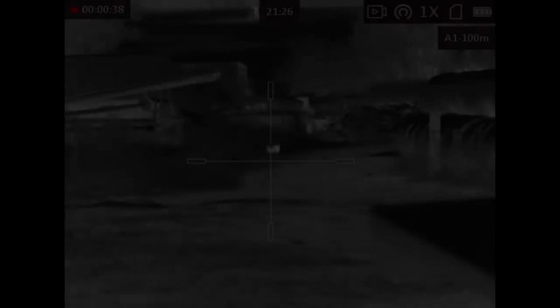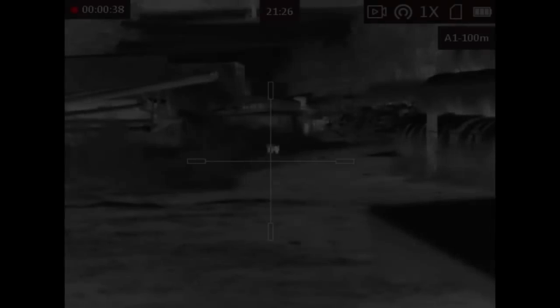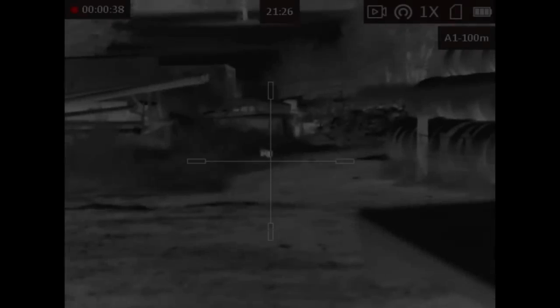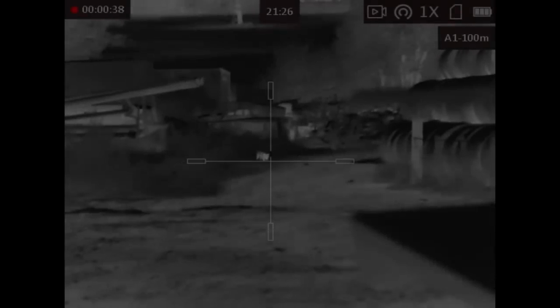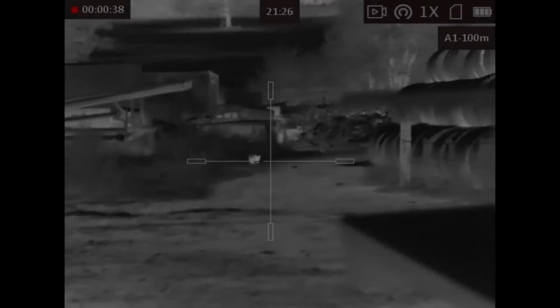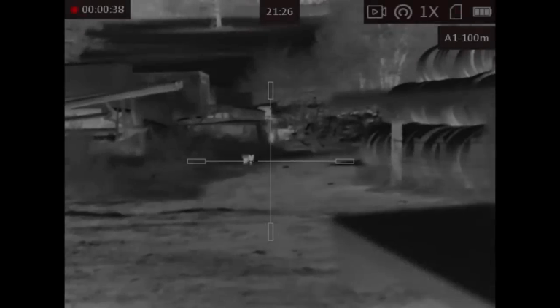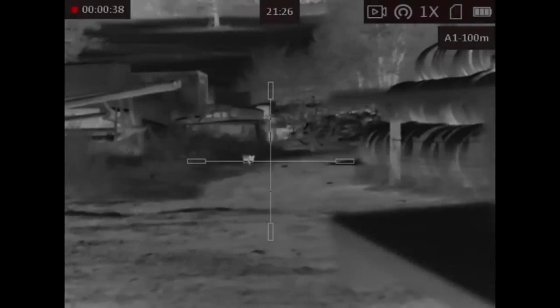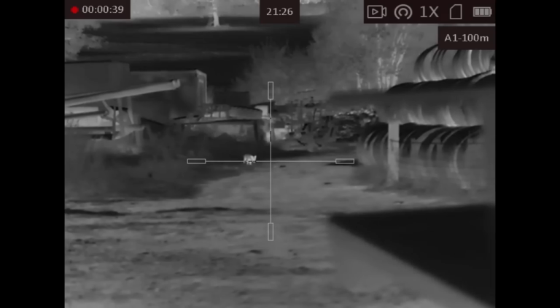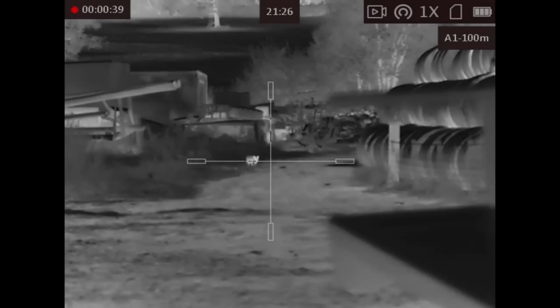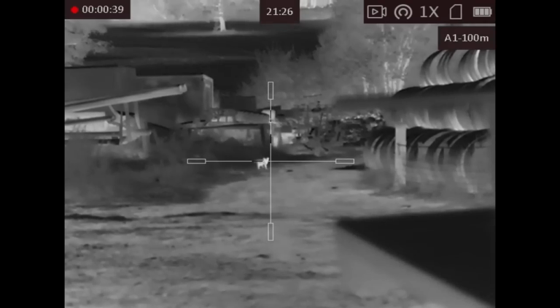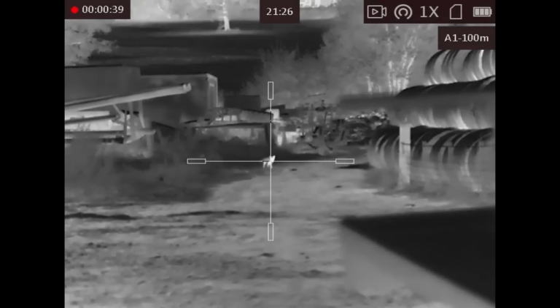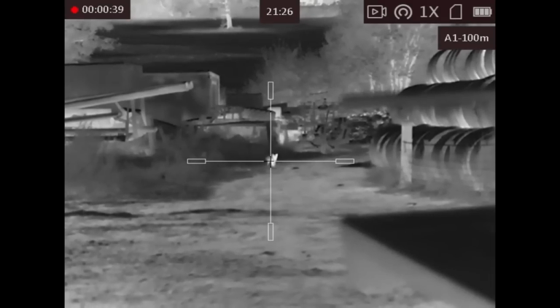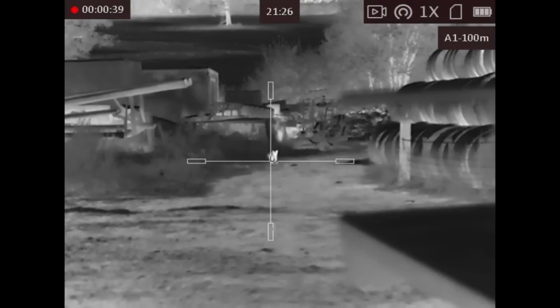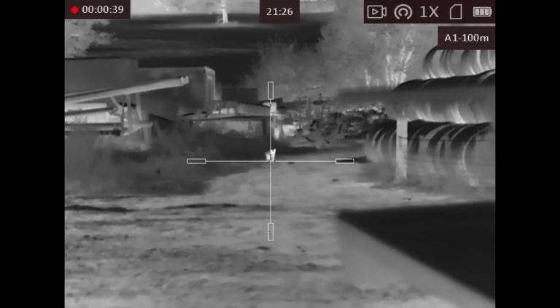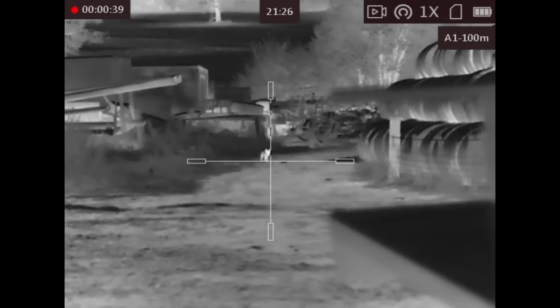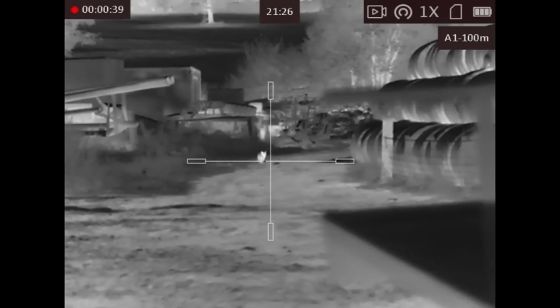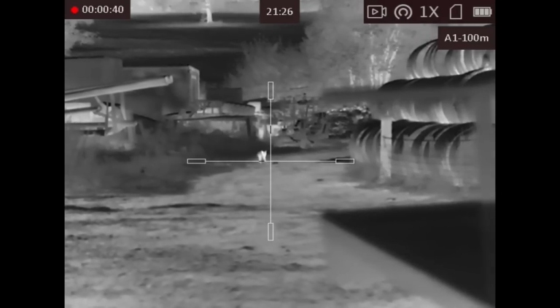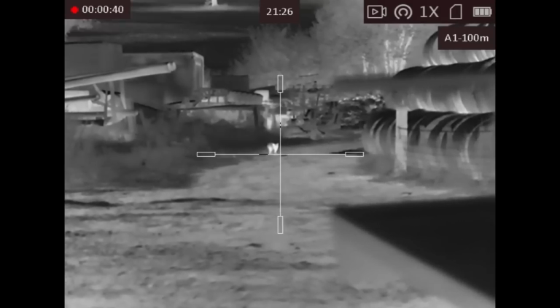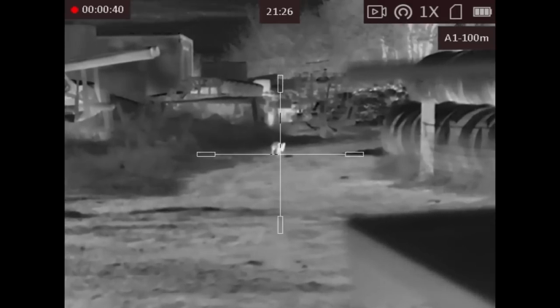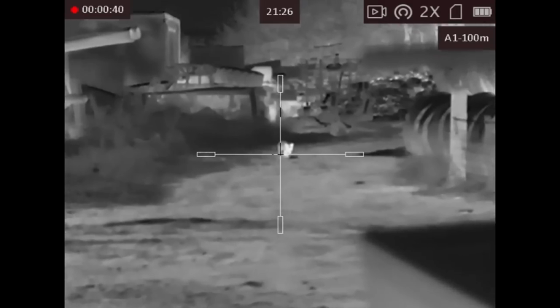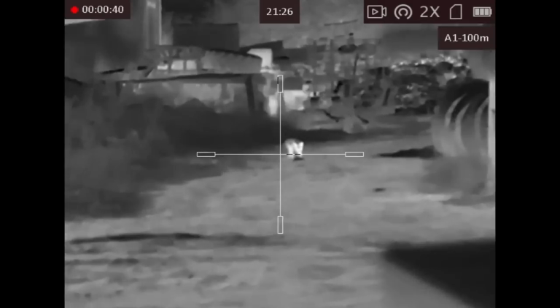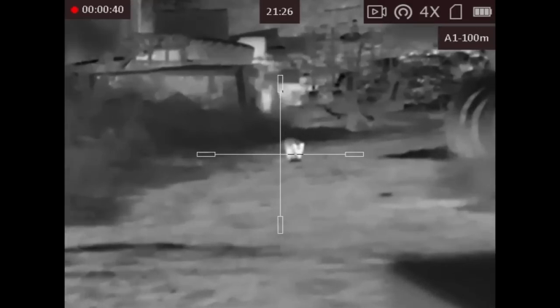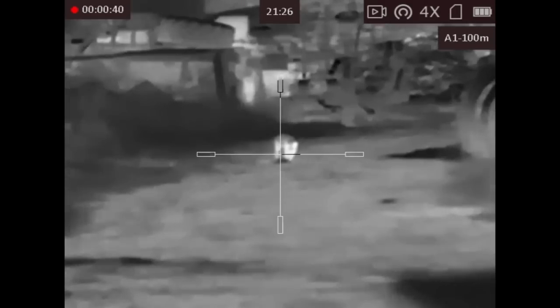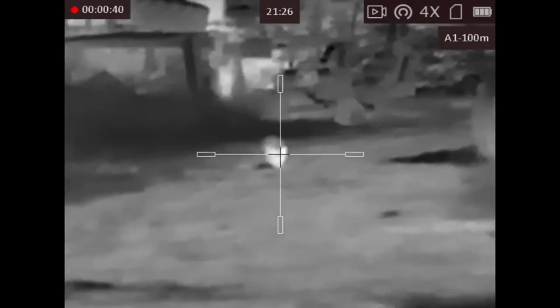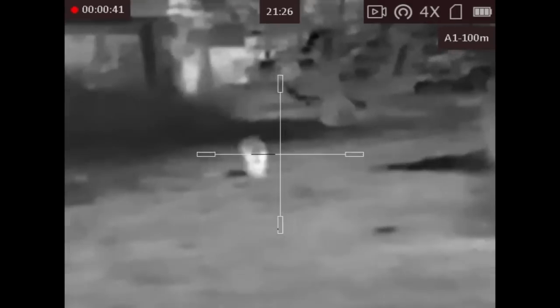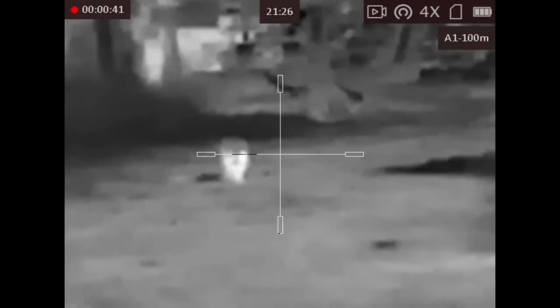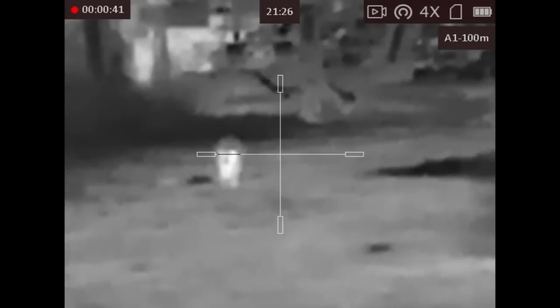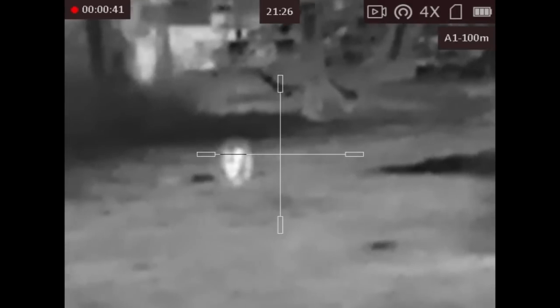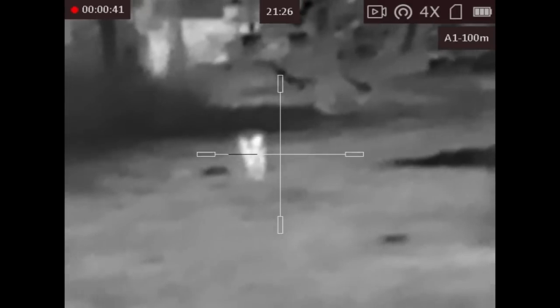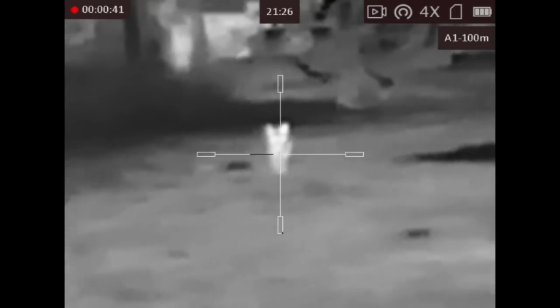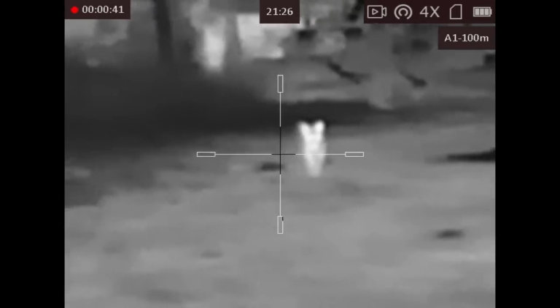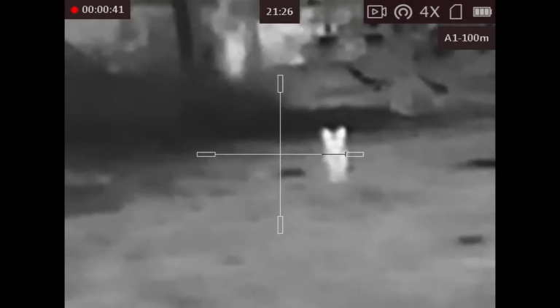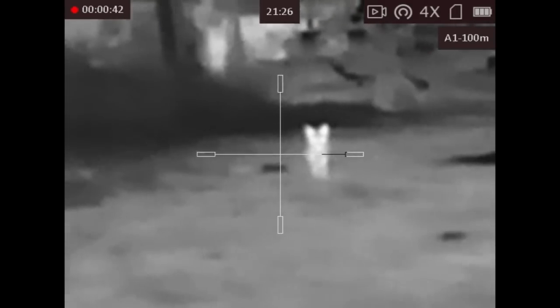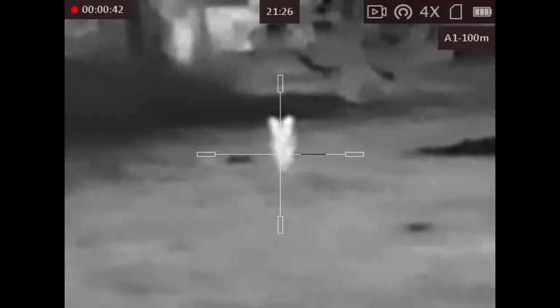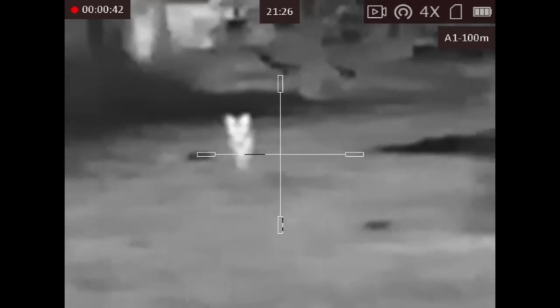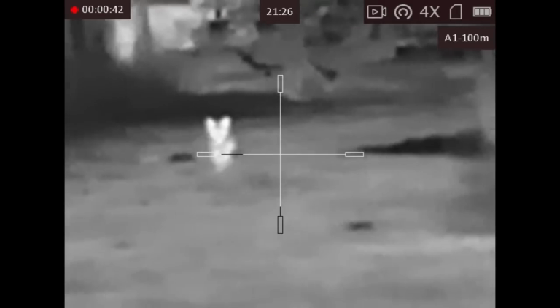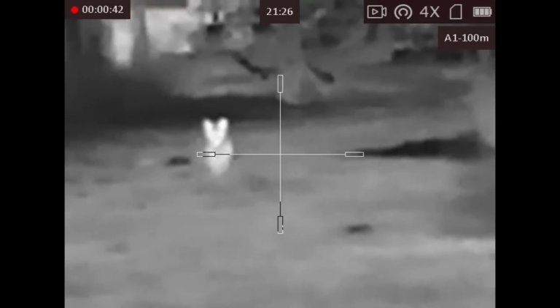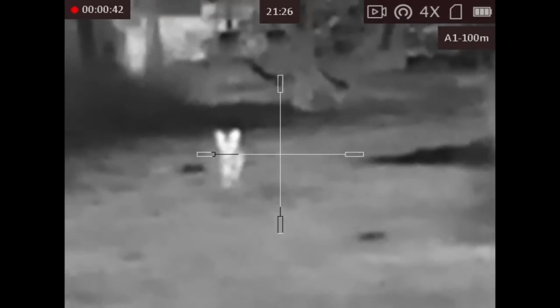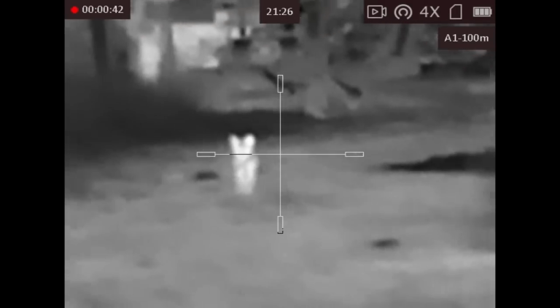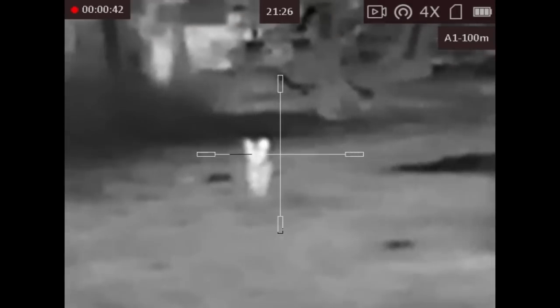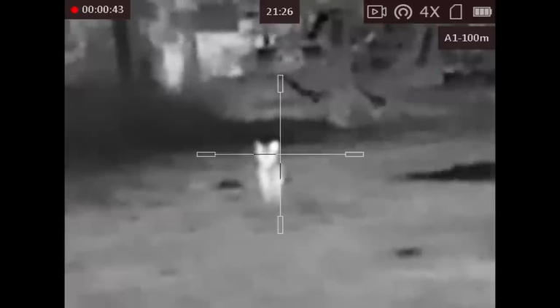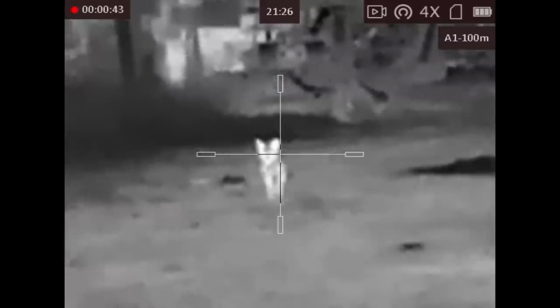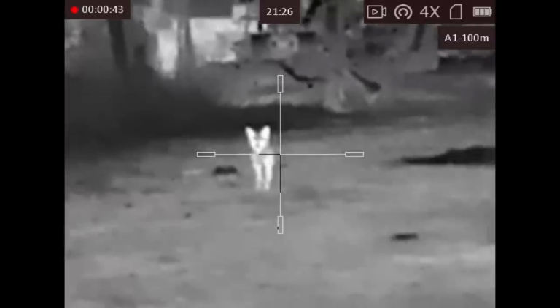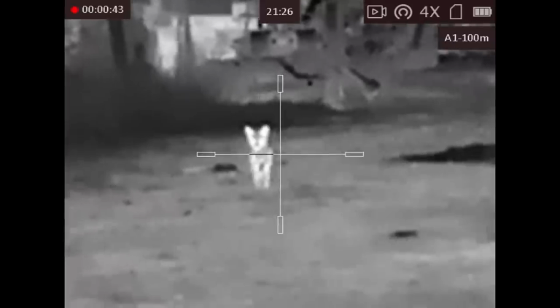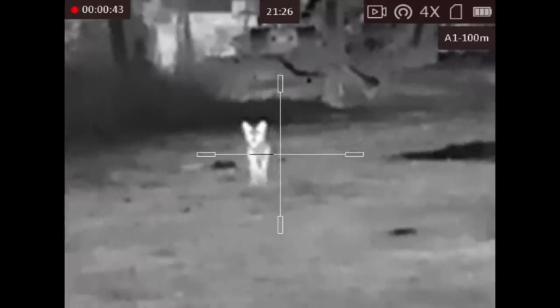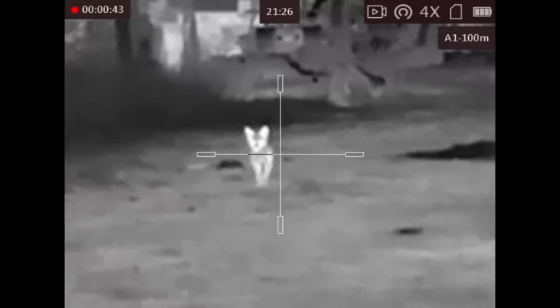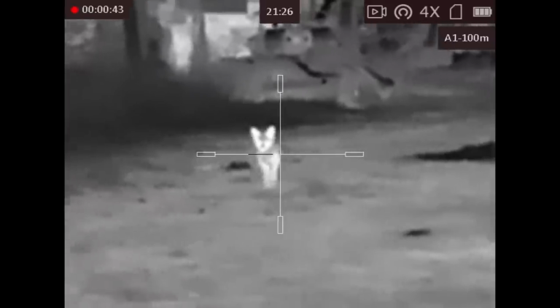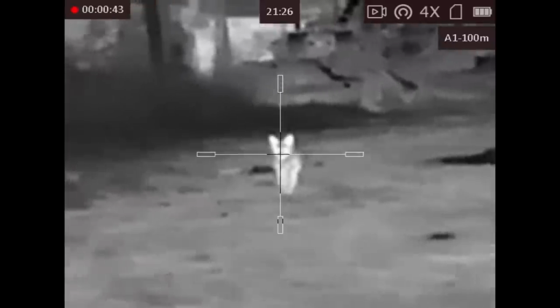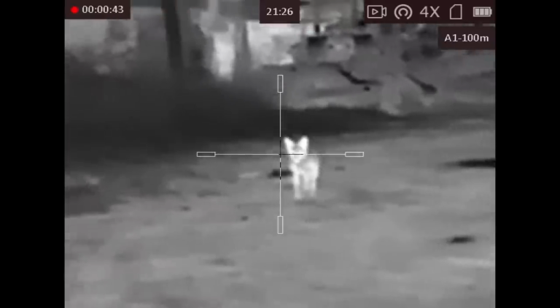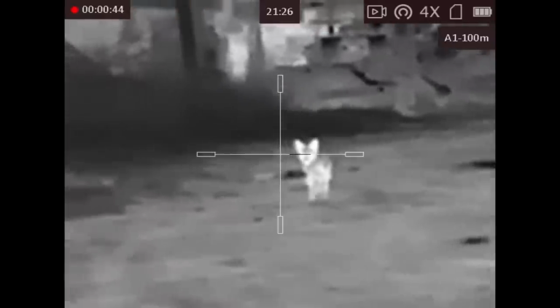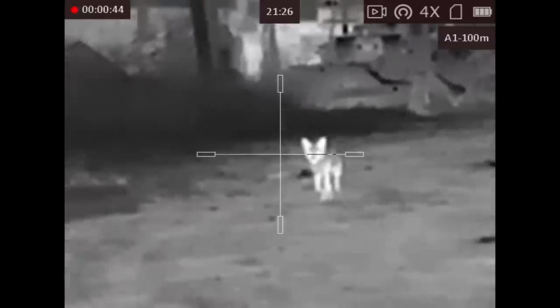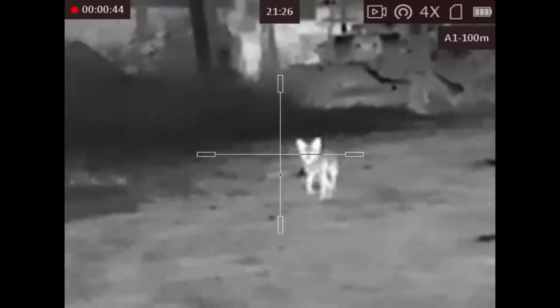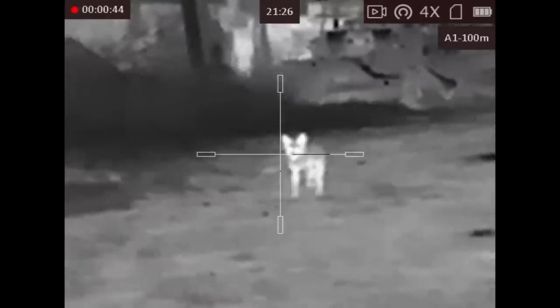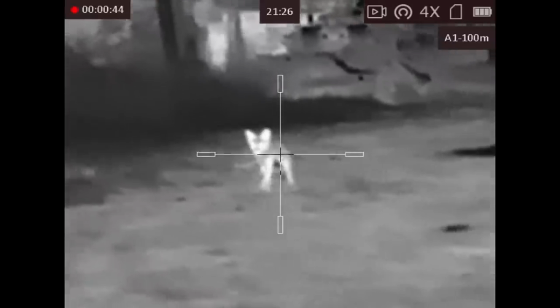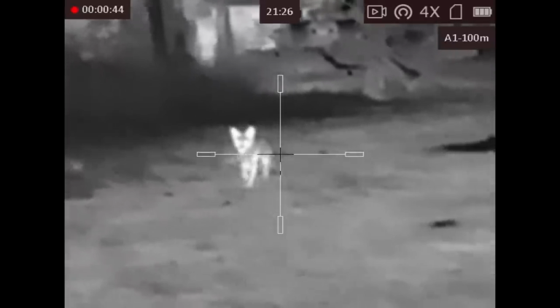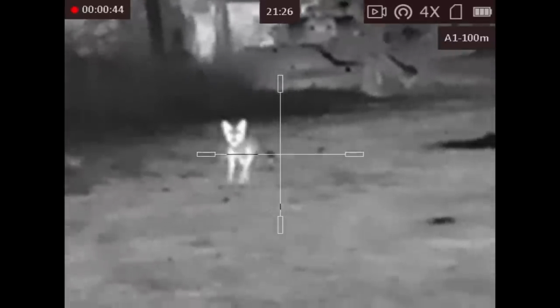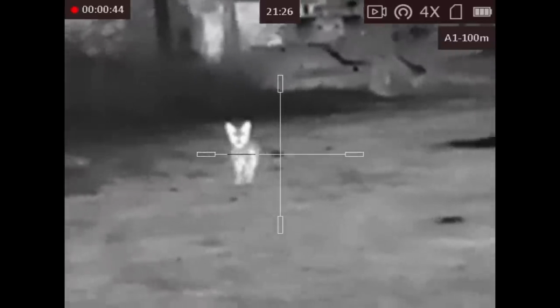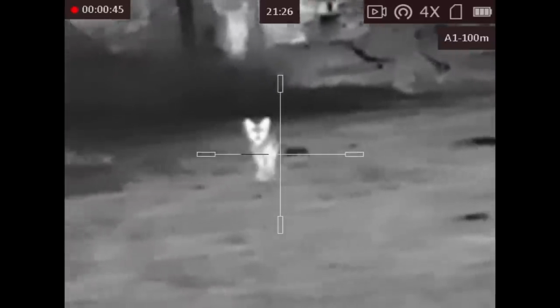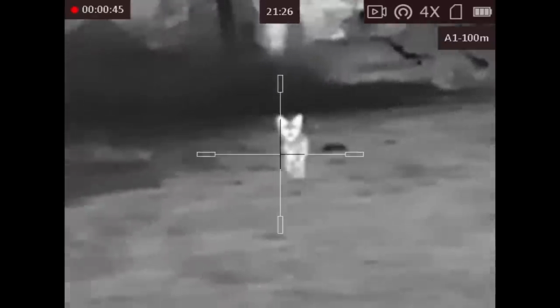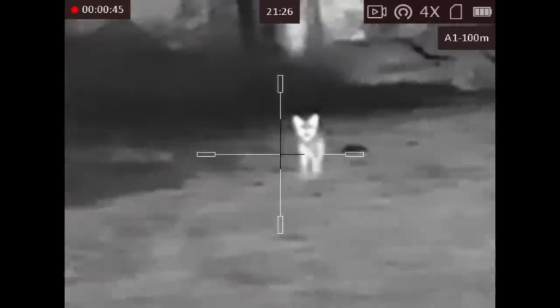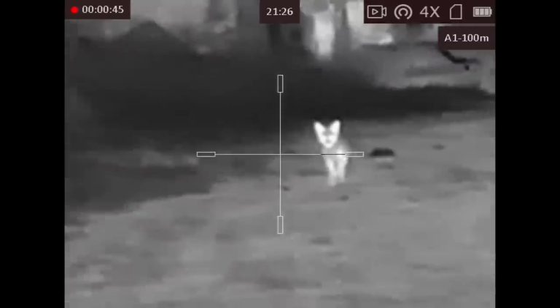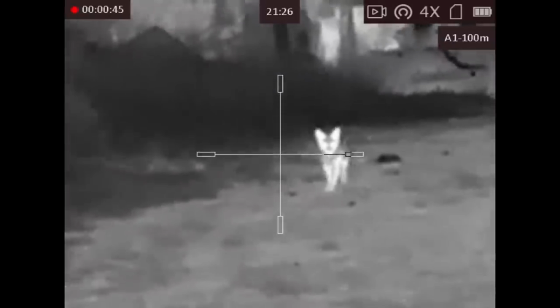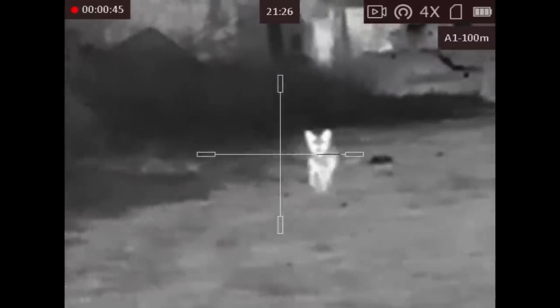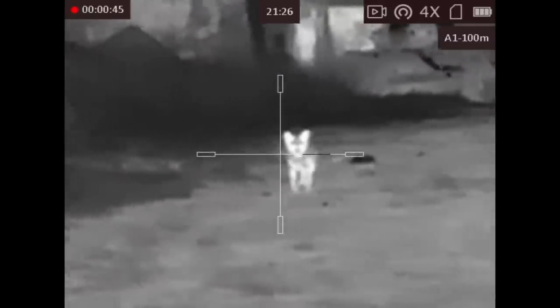This fox was sauntering through the farmyard when I was actually doing some pest control one night with the air rifle. It was great to get one in so close and video it with such detail.